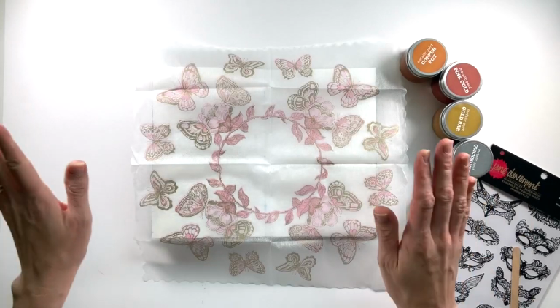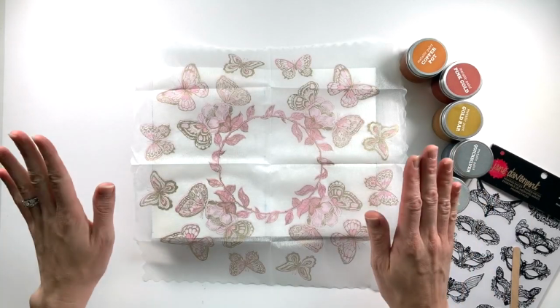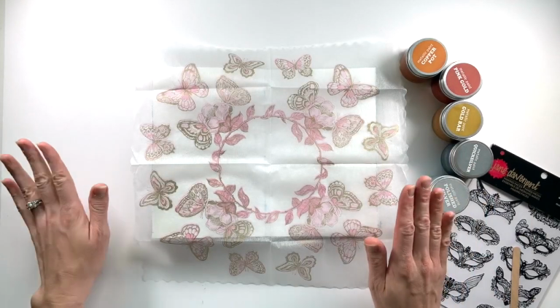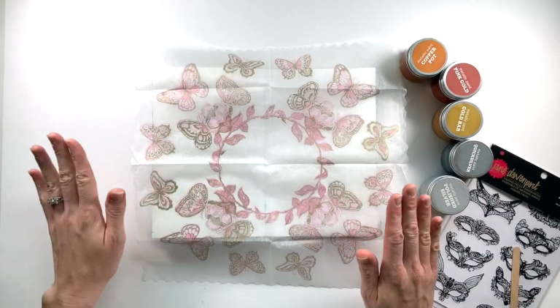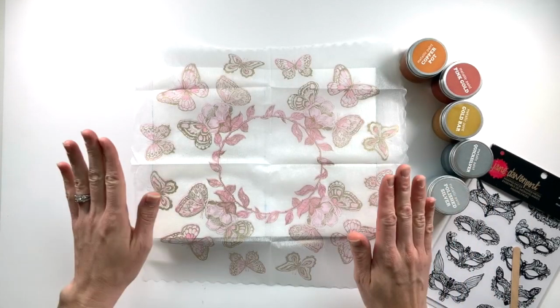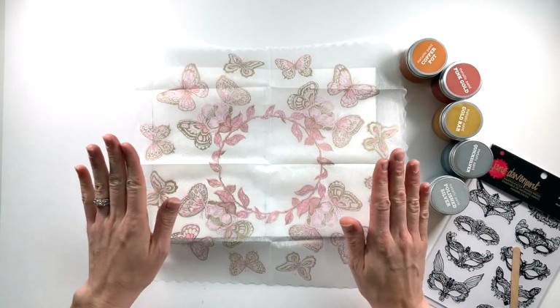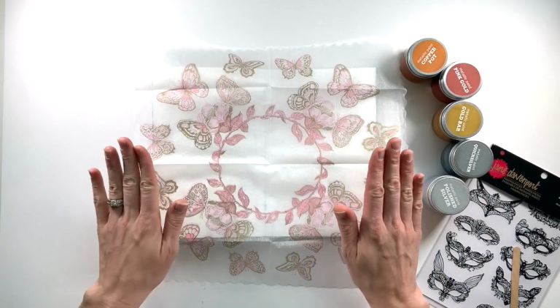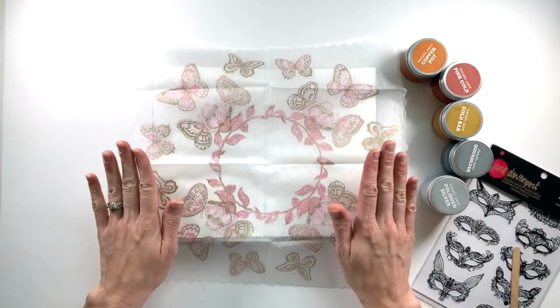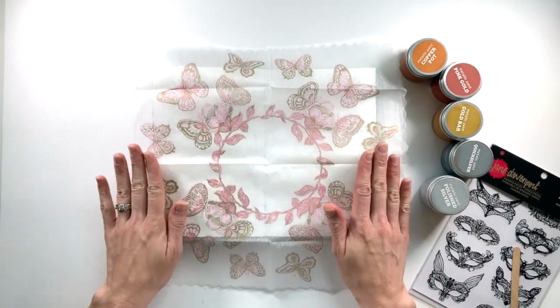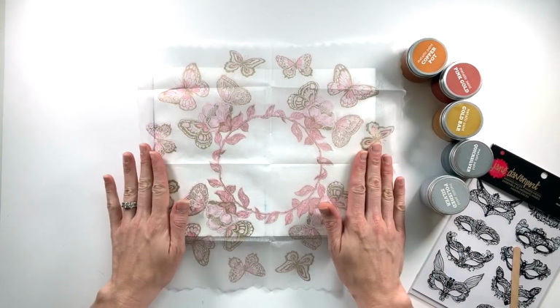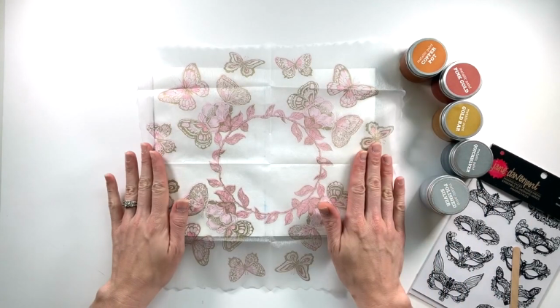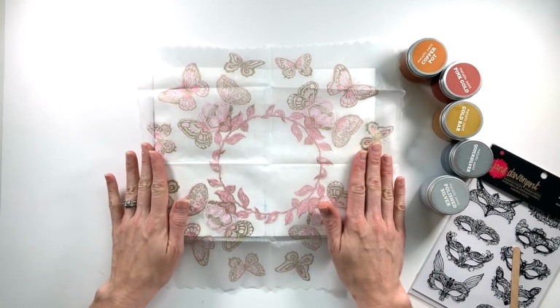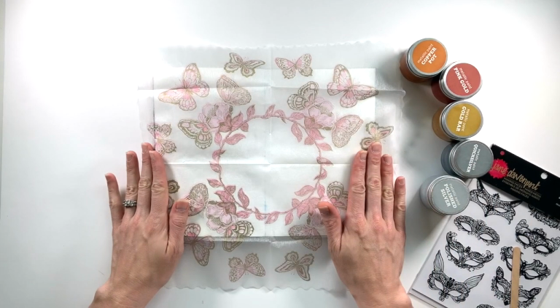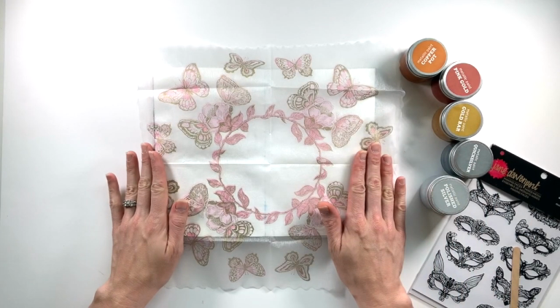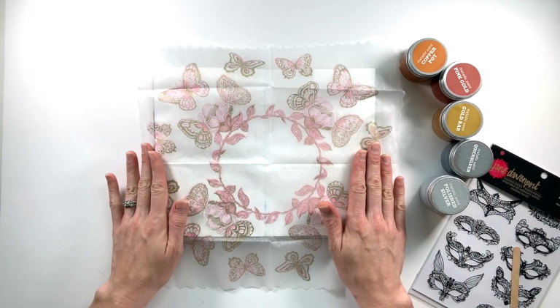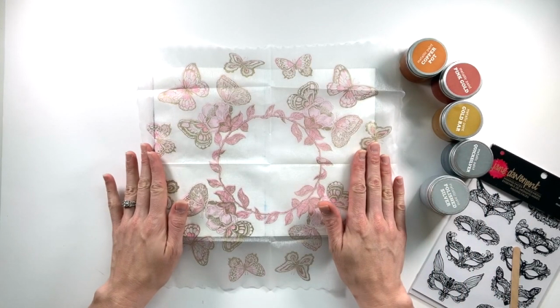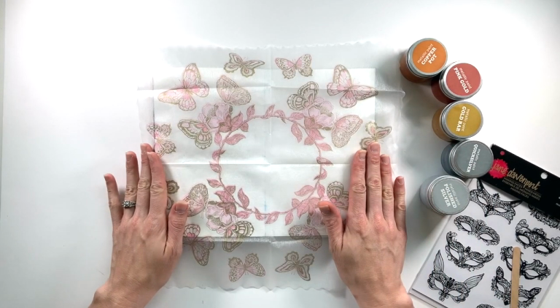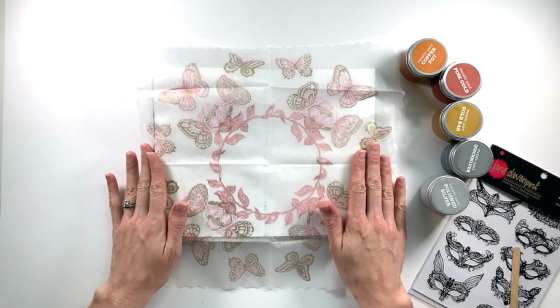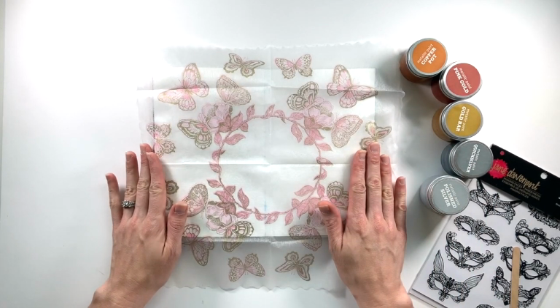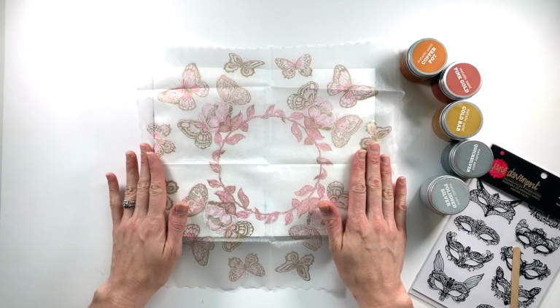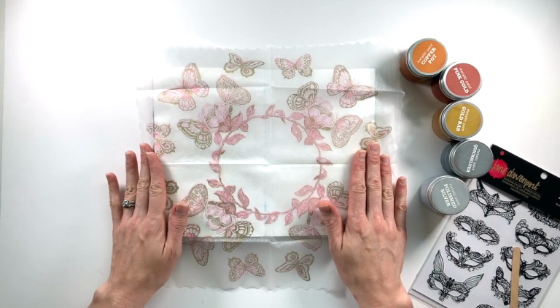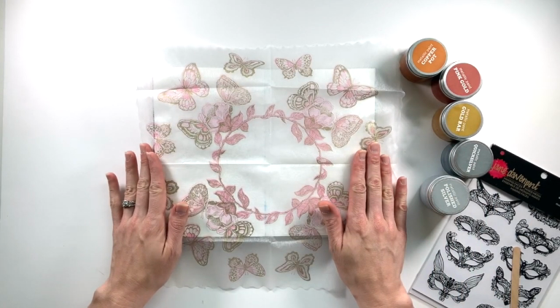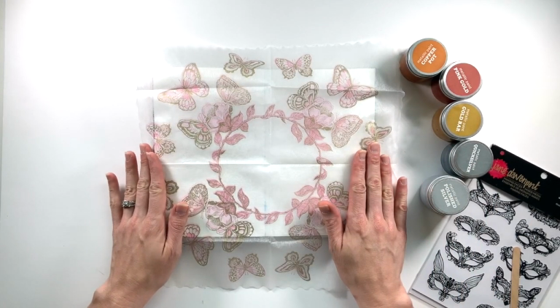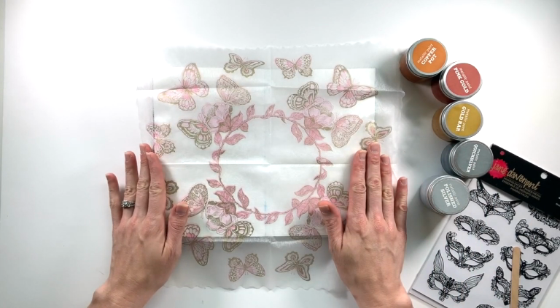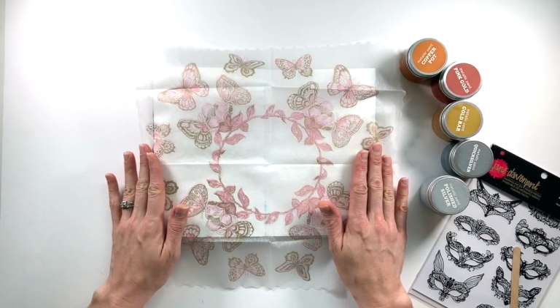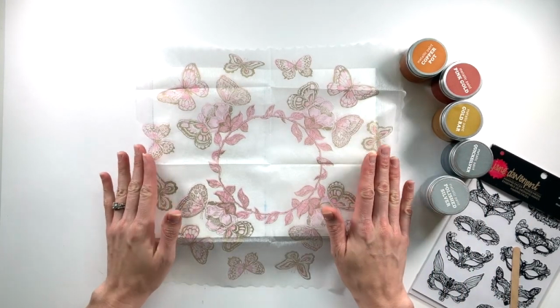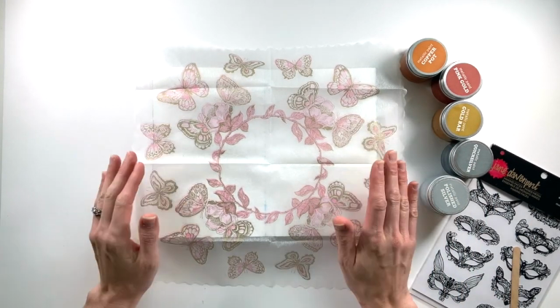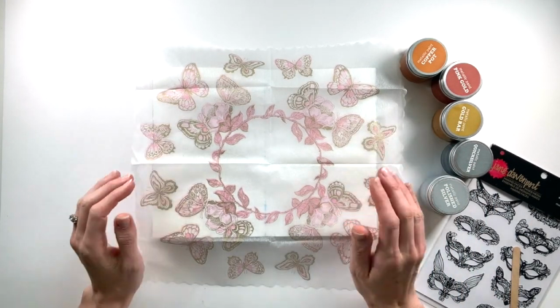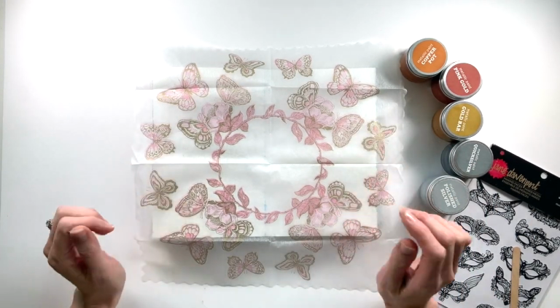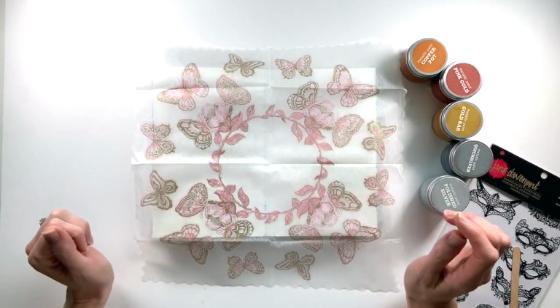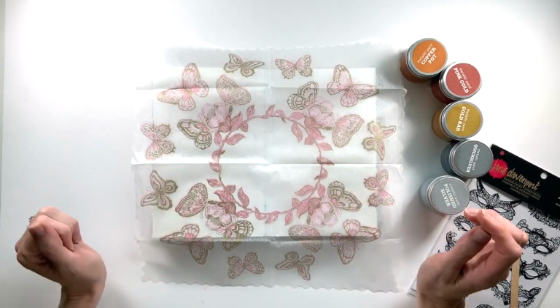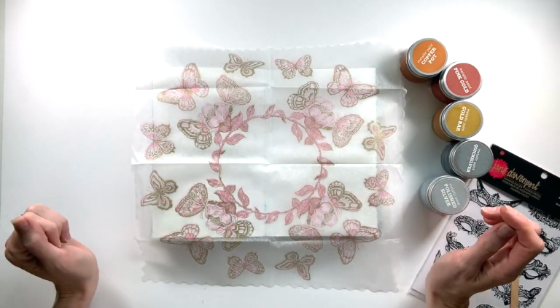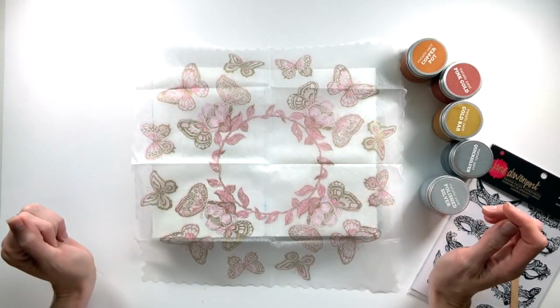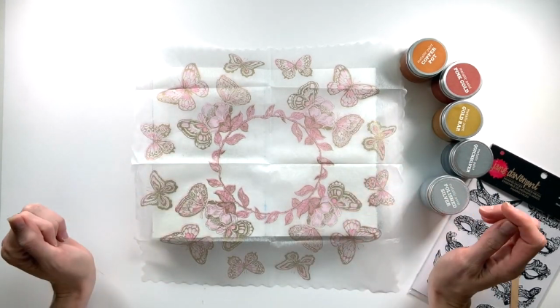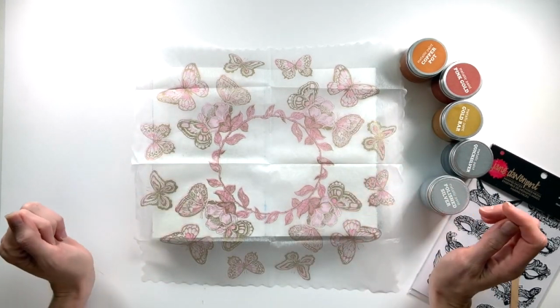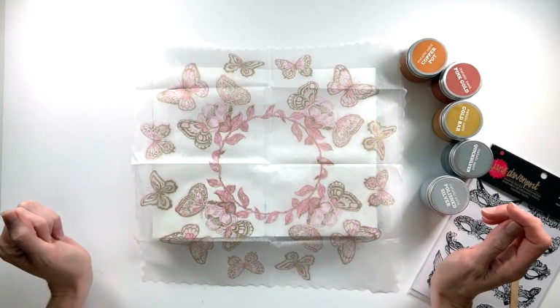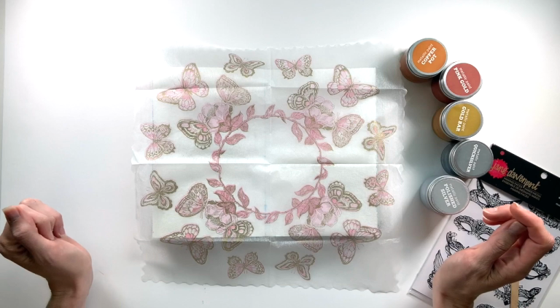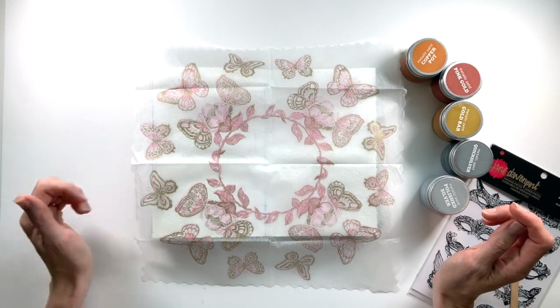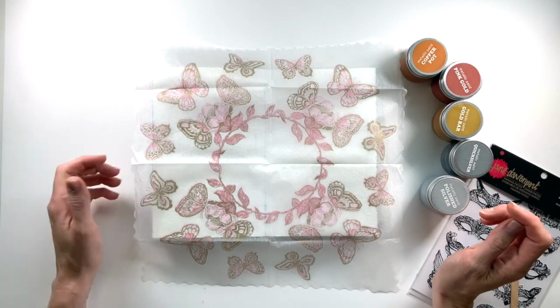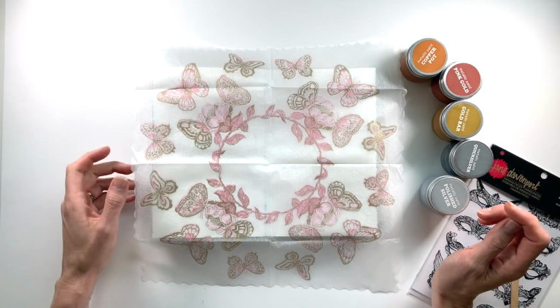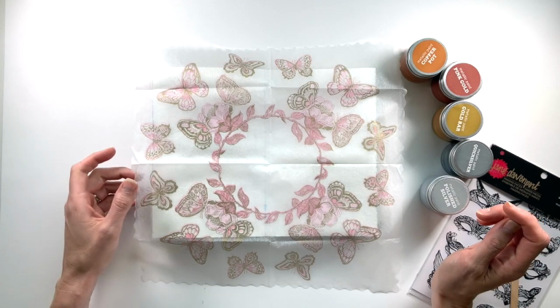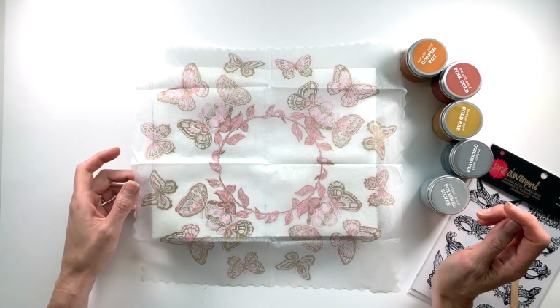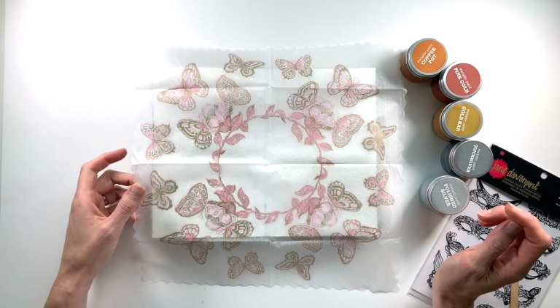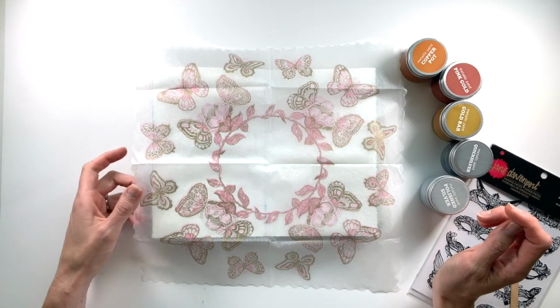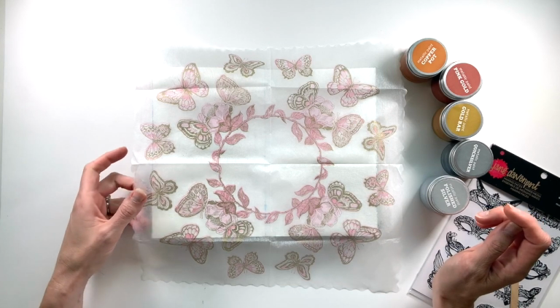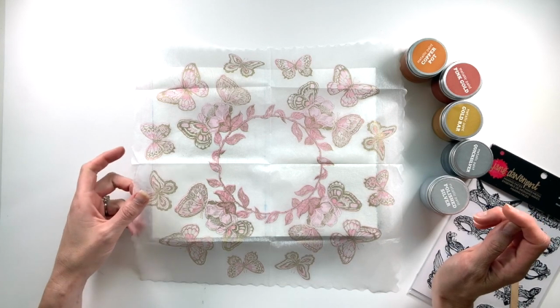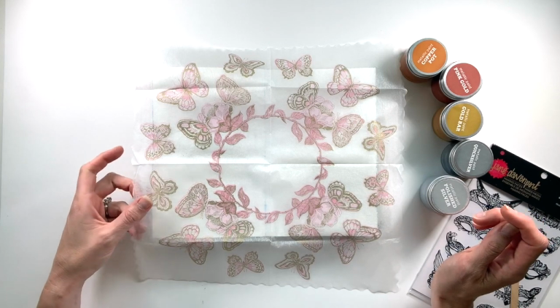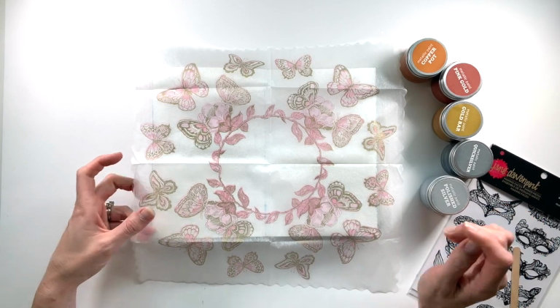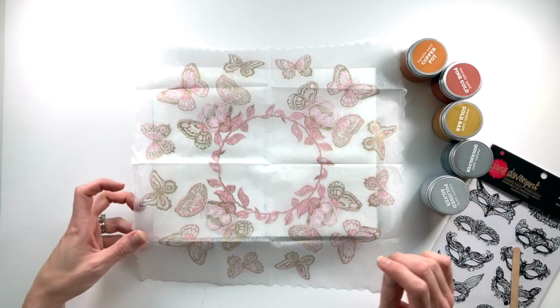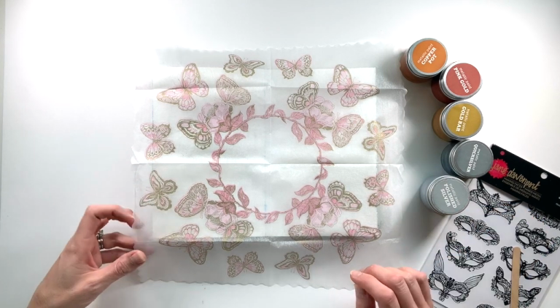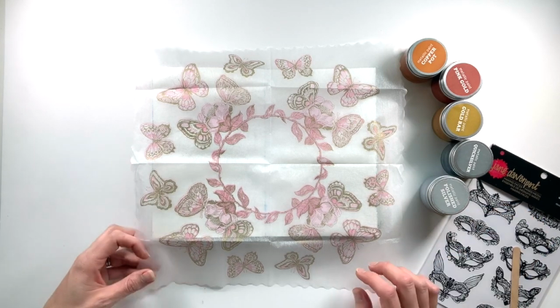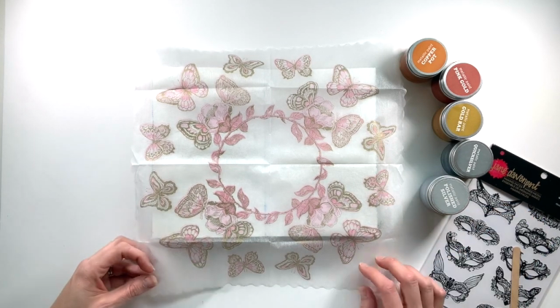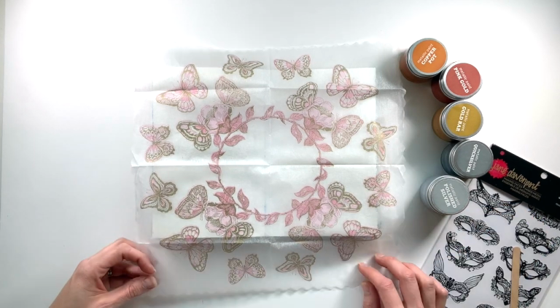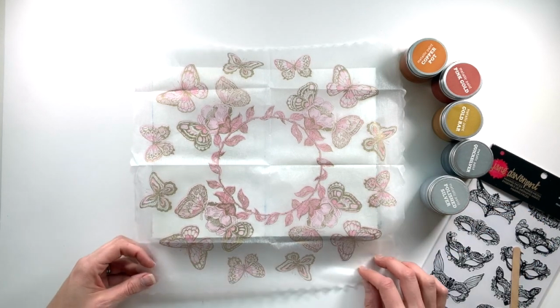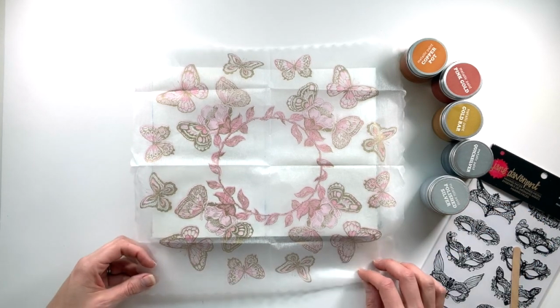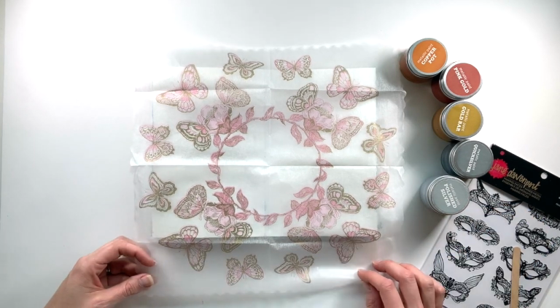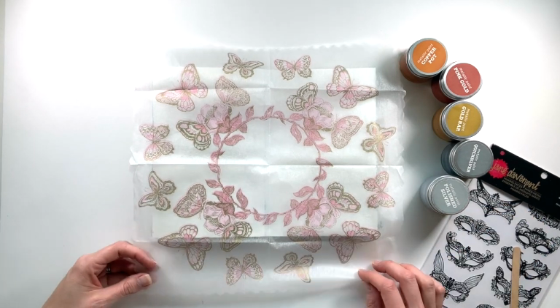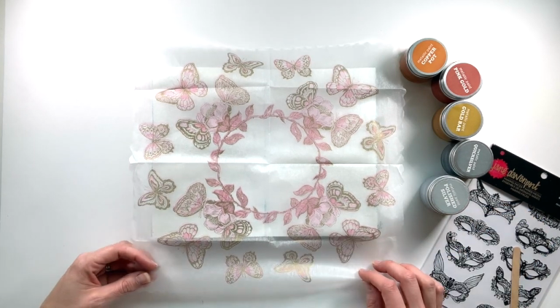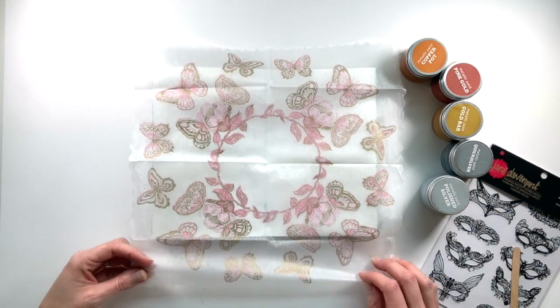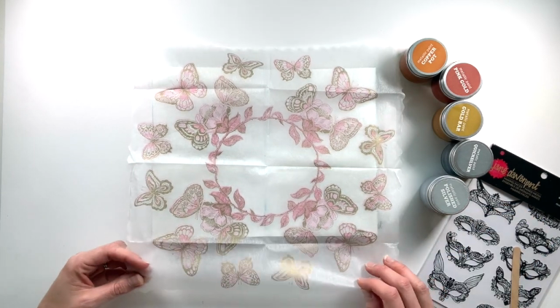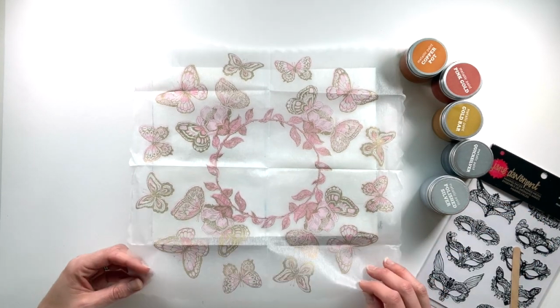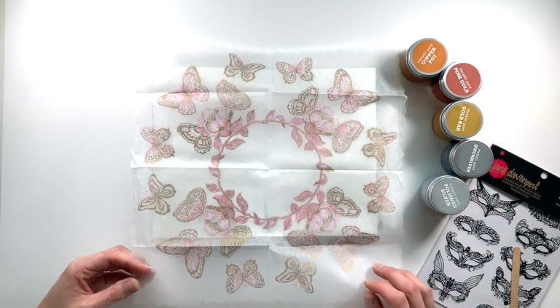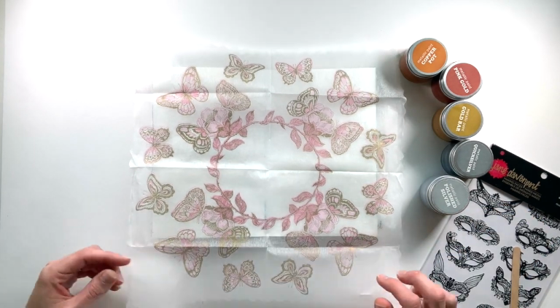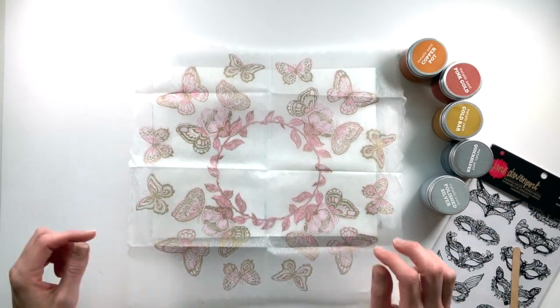Hey y'all, my name is Elisa and I am the scrappy wife behind scrappywife.com, and today I have an art journaling process for you.